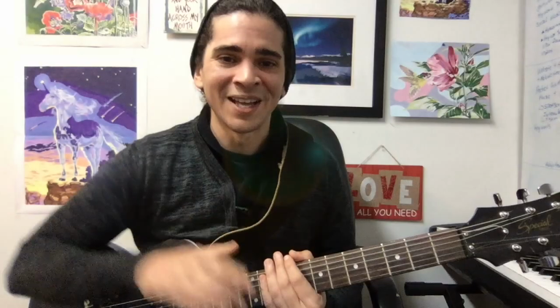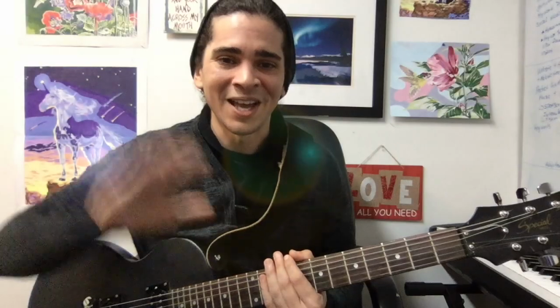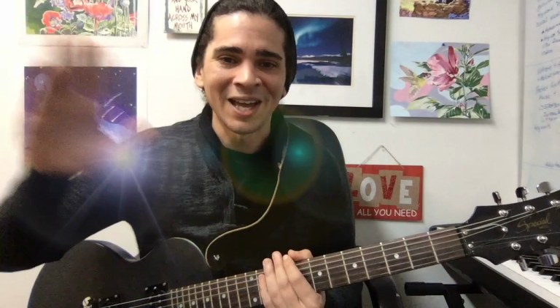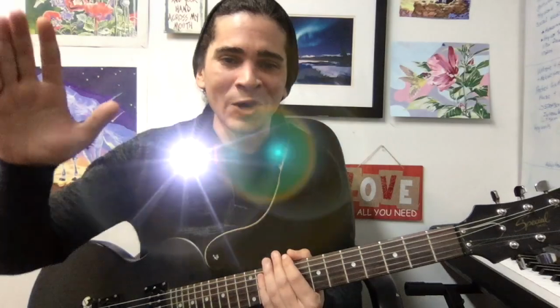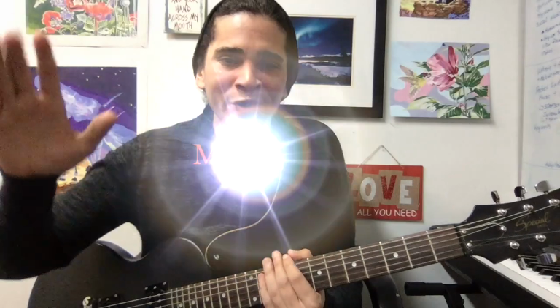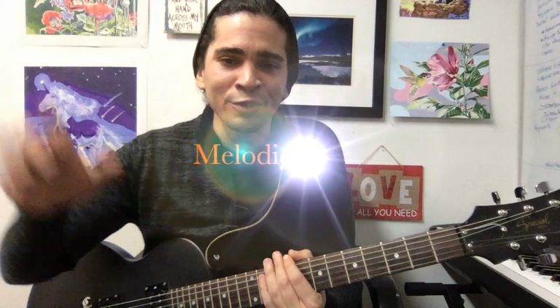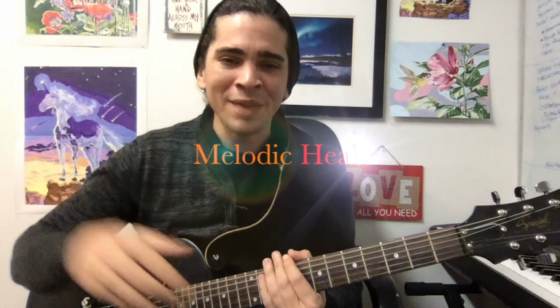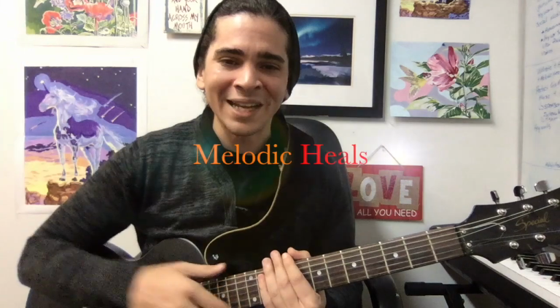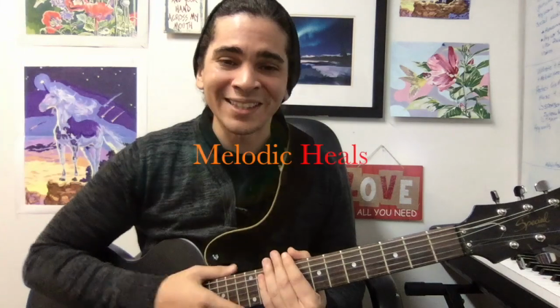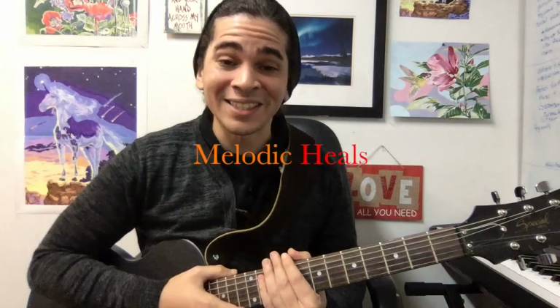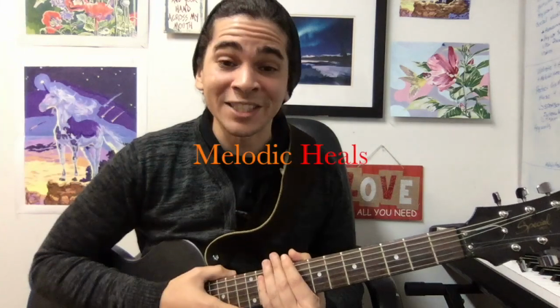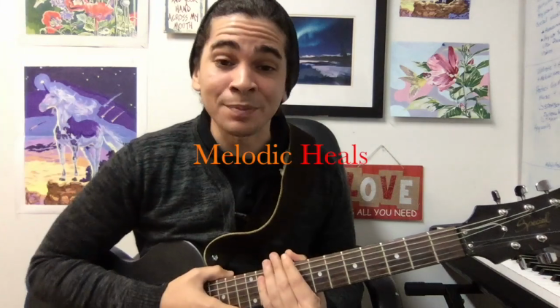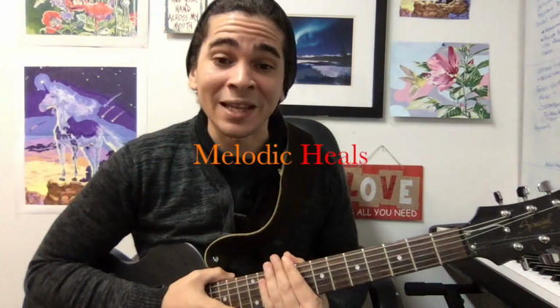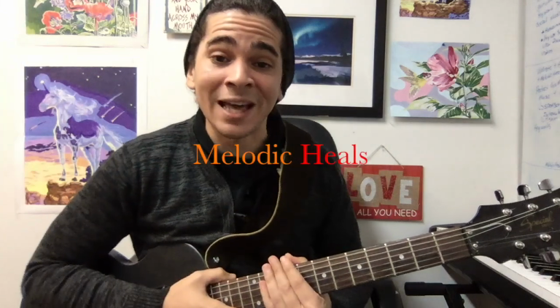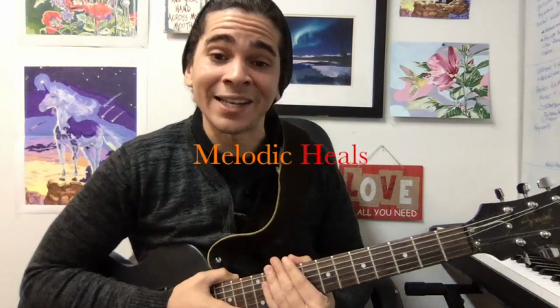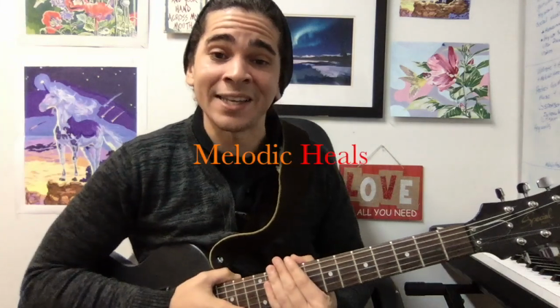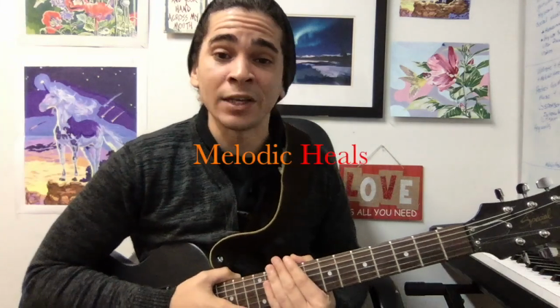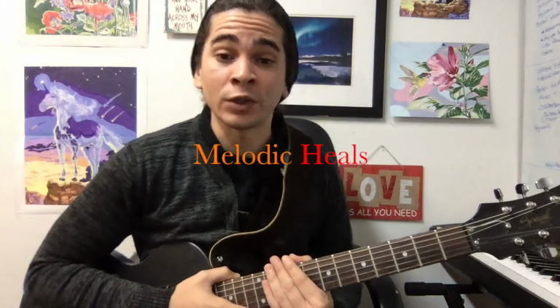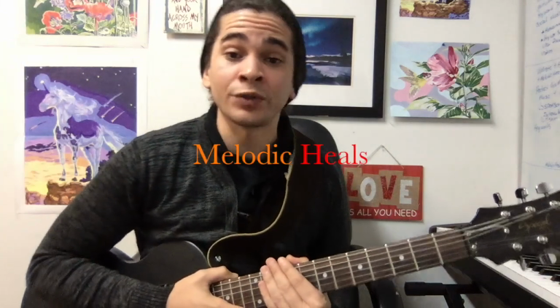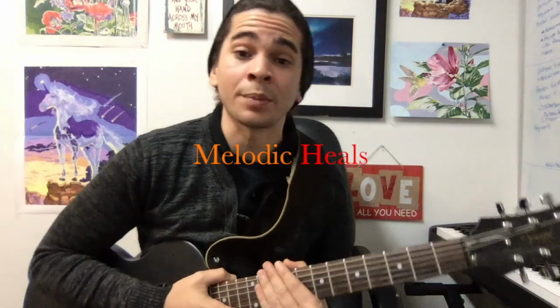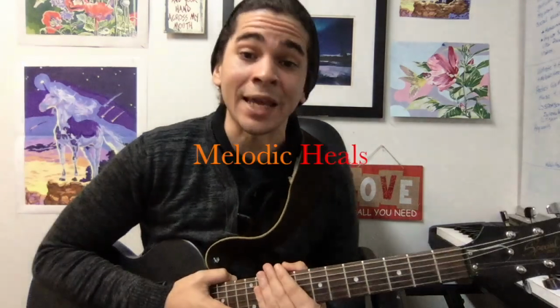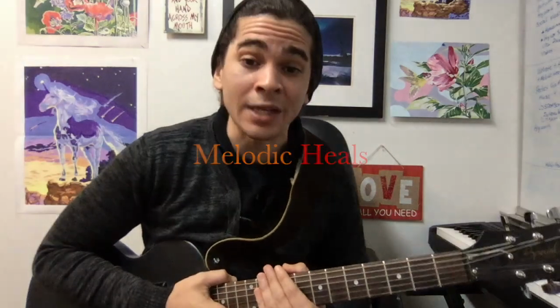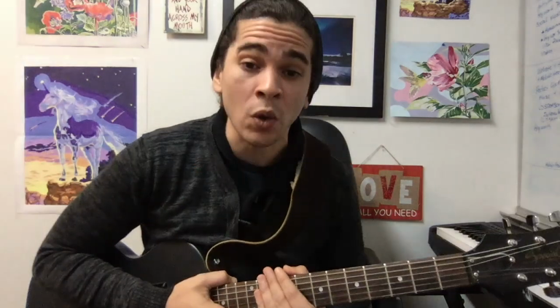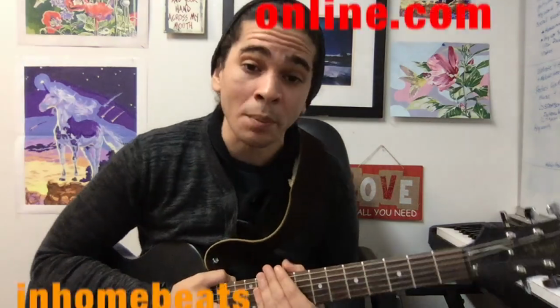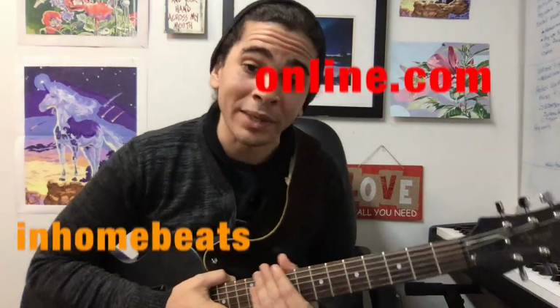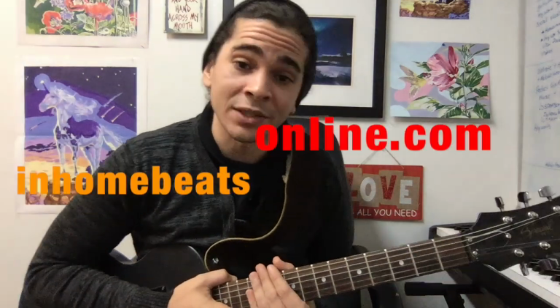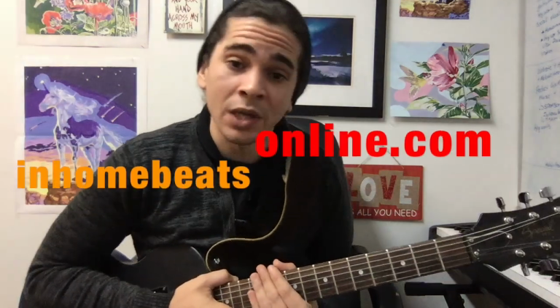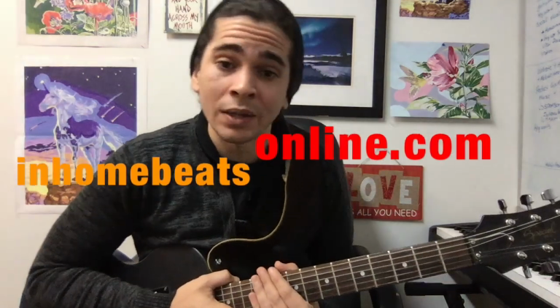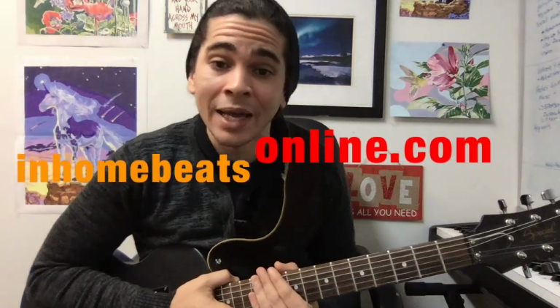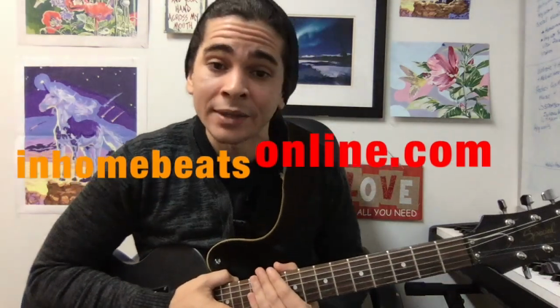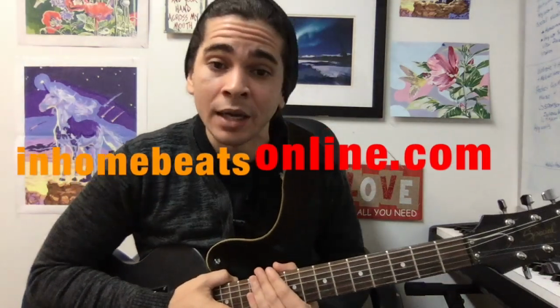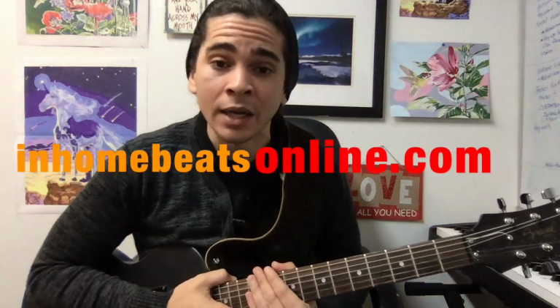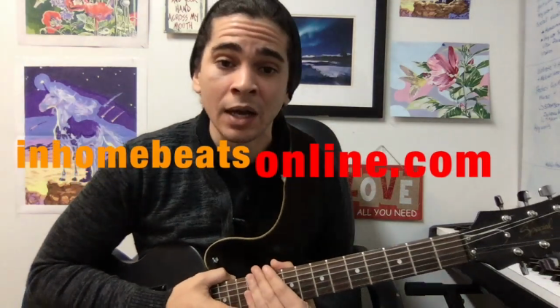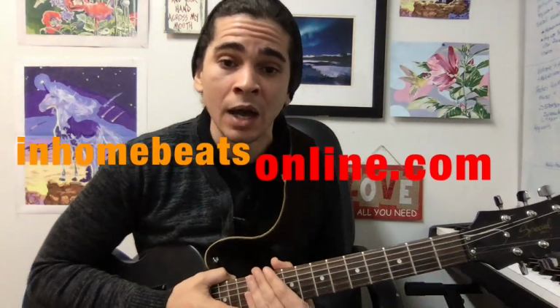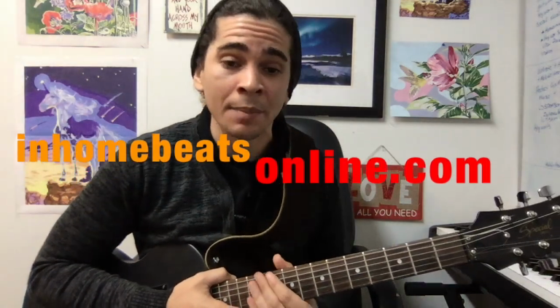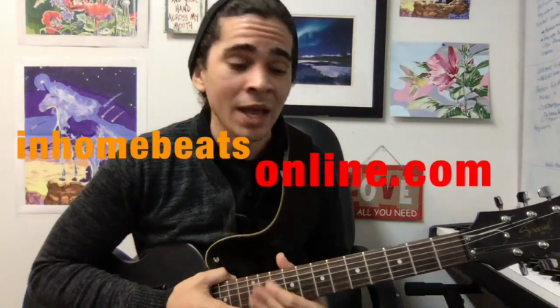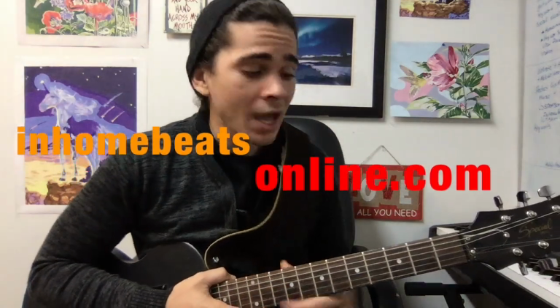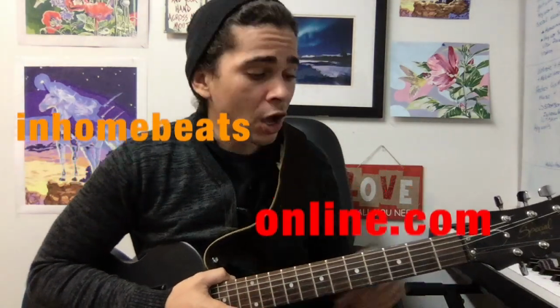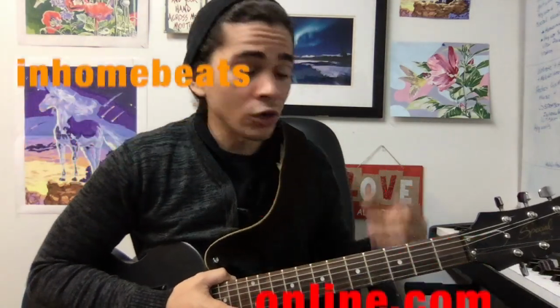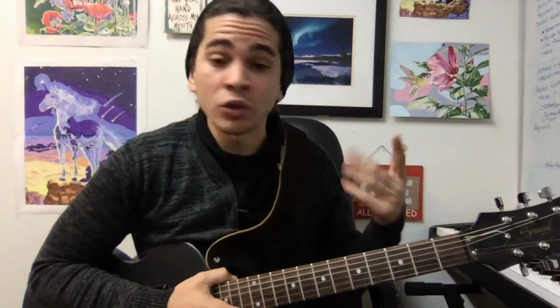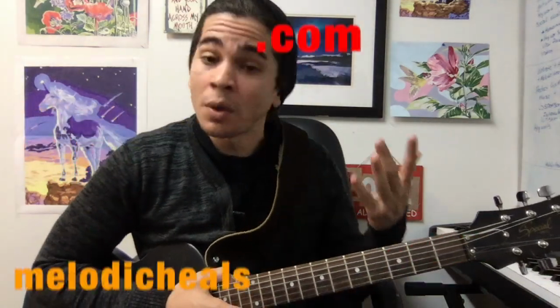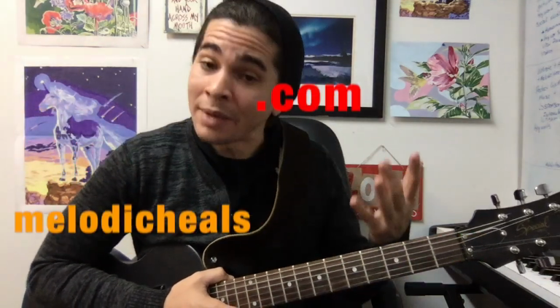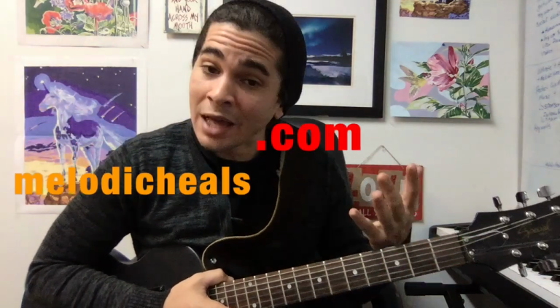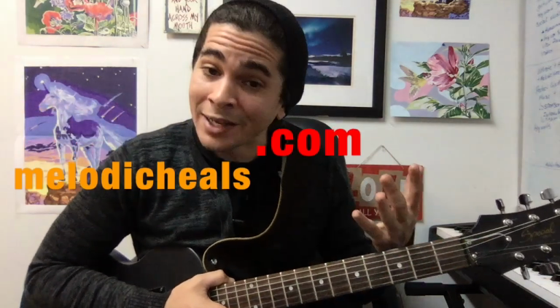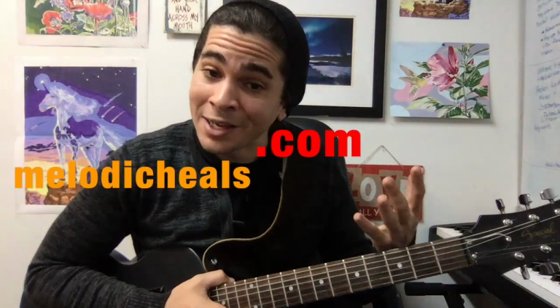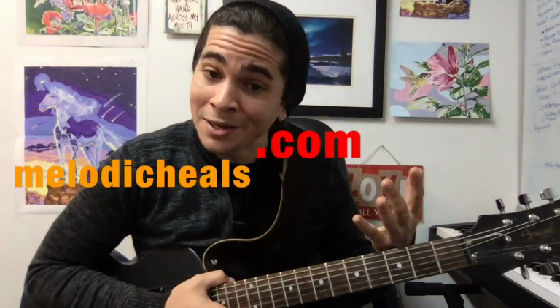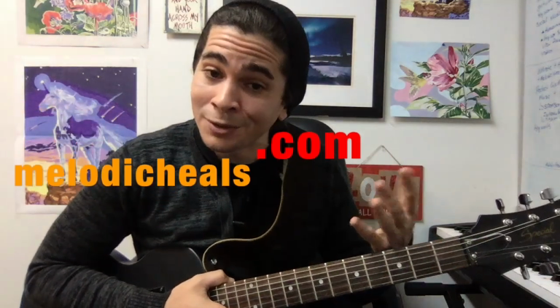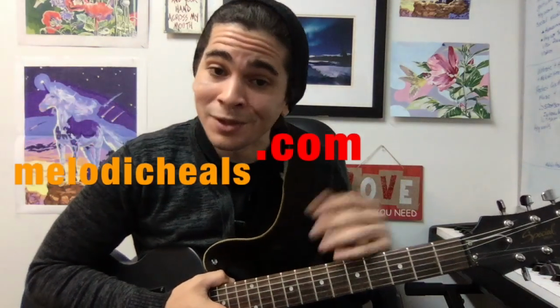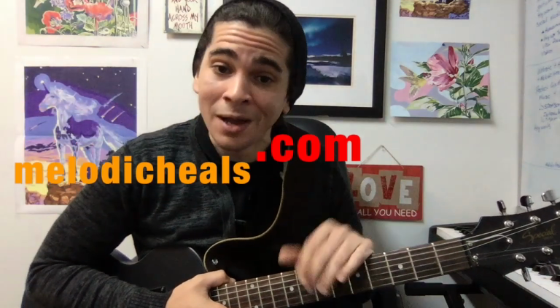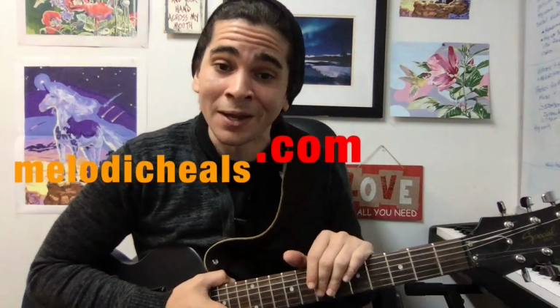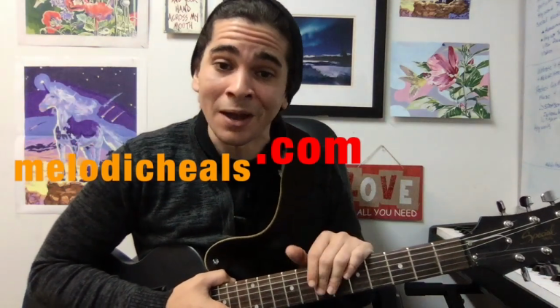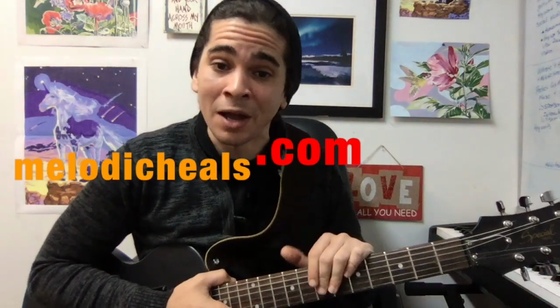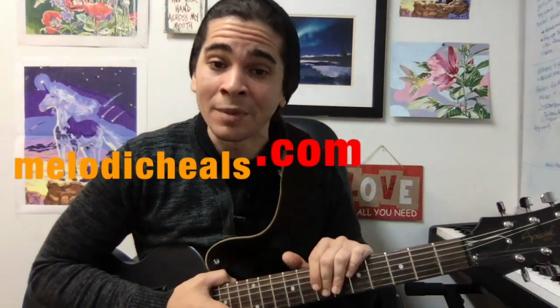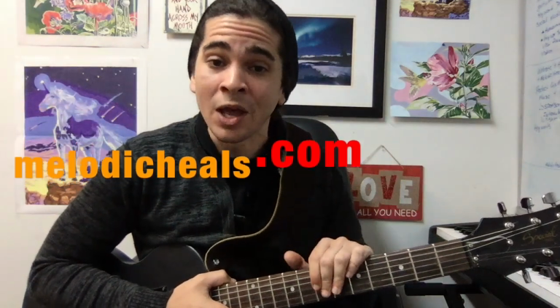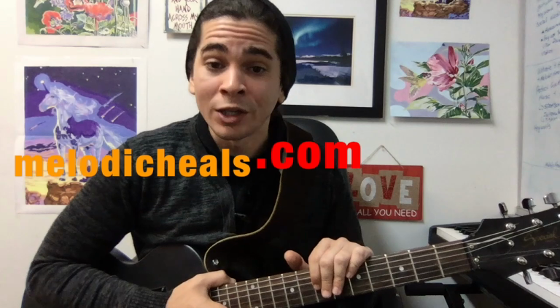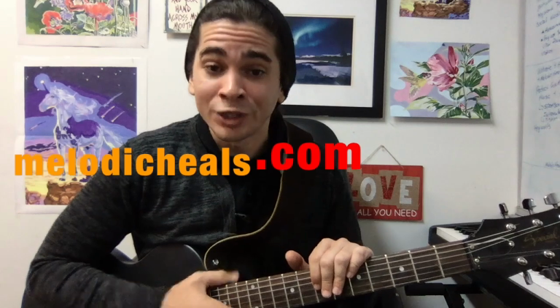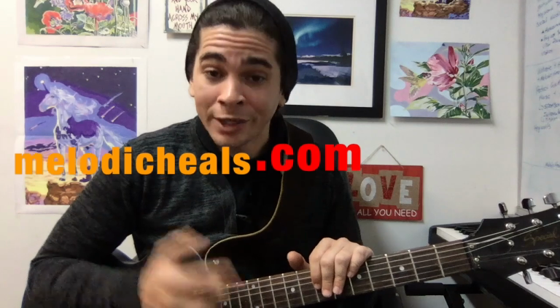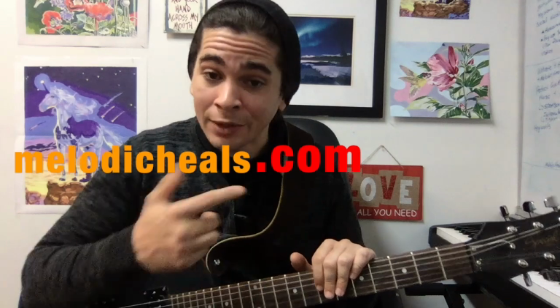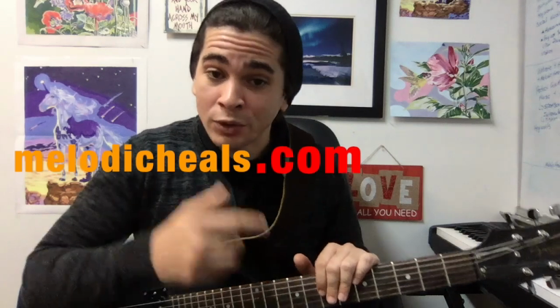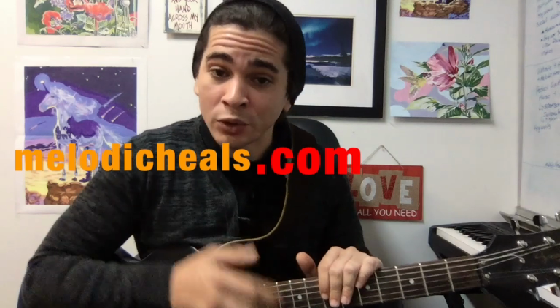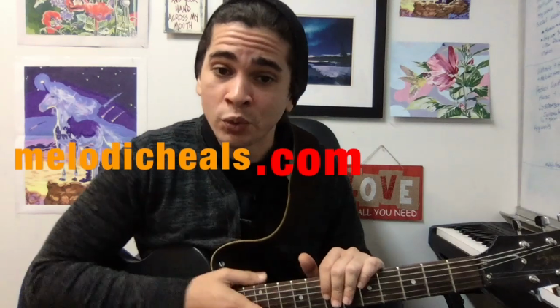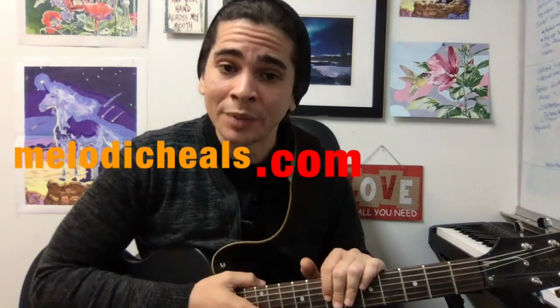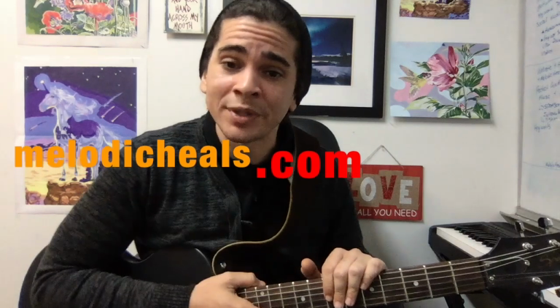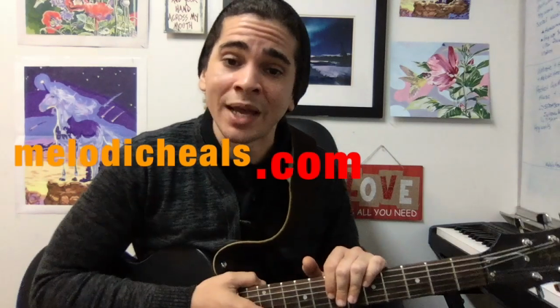Hello, everybody. This is Melodic Heels from InHomeBeatsOnline.com, also MelodicHeels.com. Check out those websites.